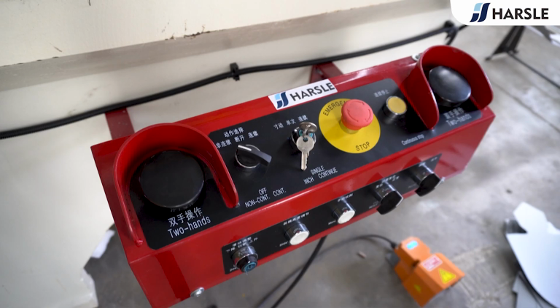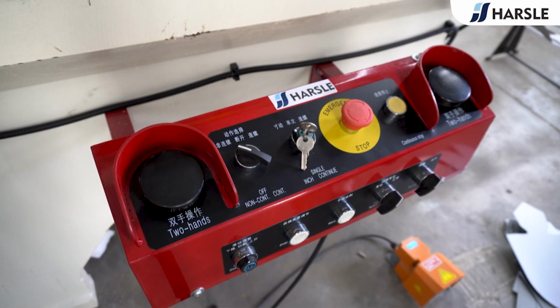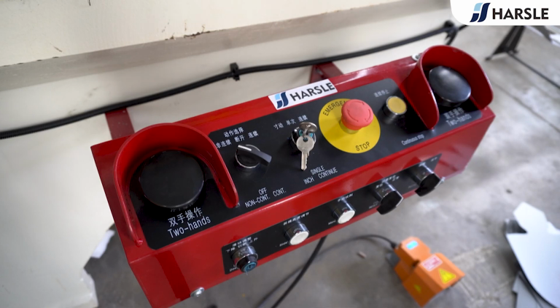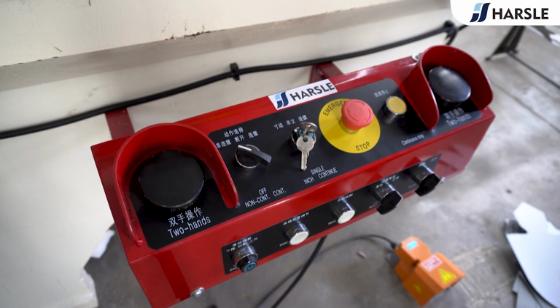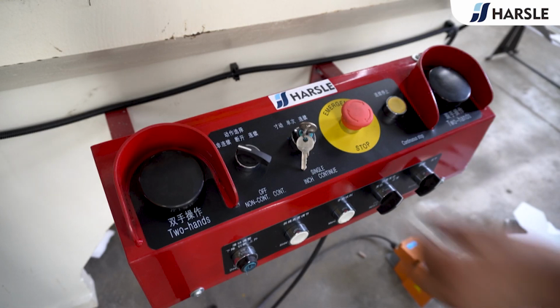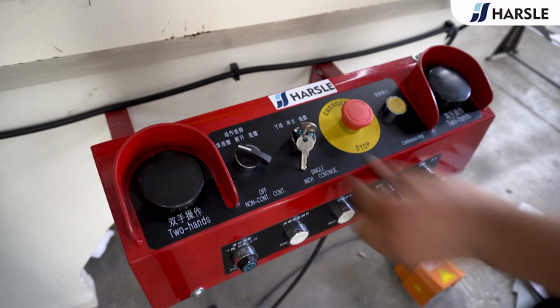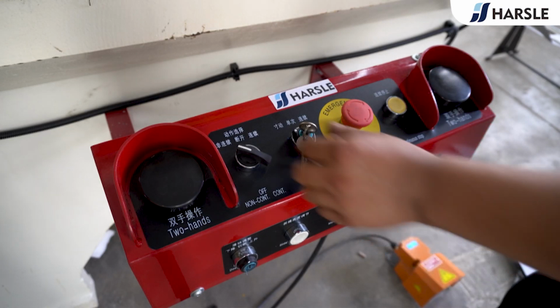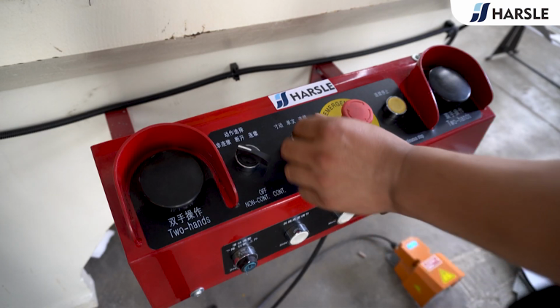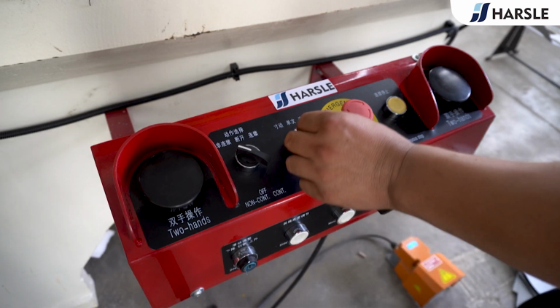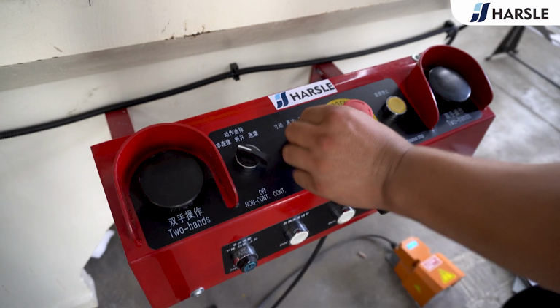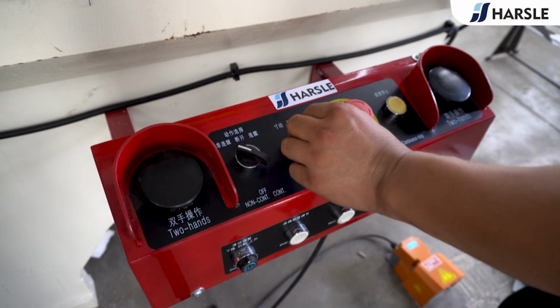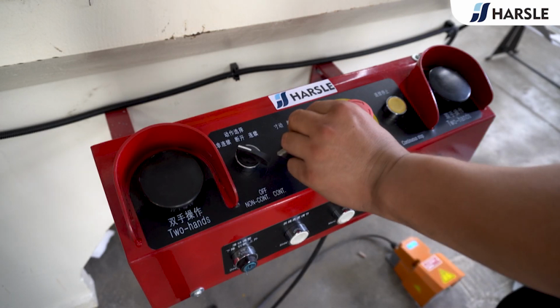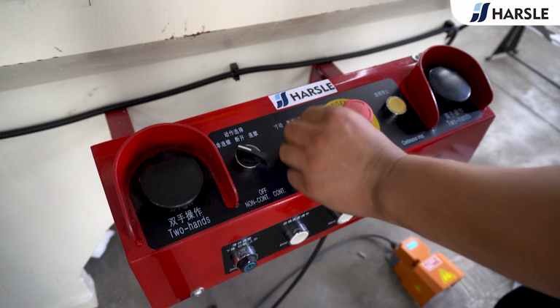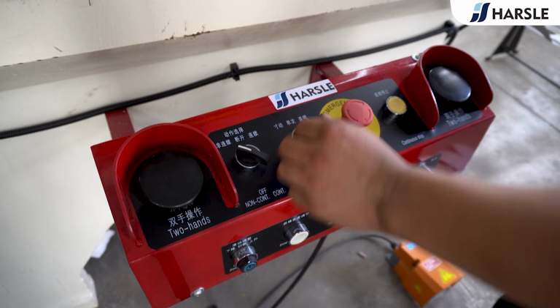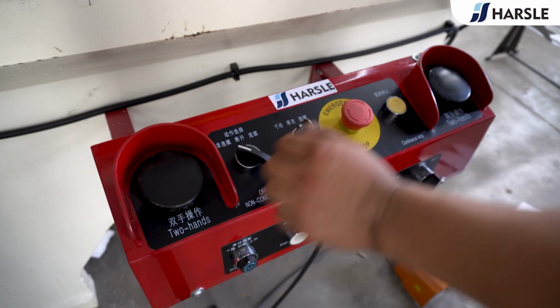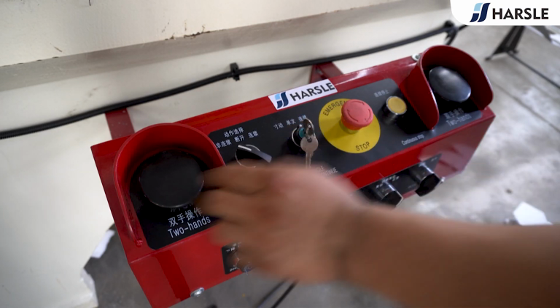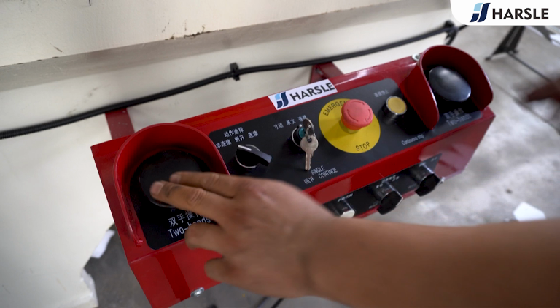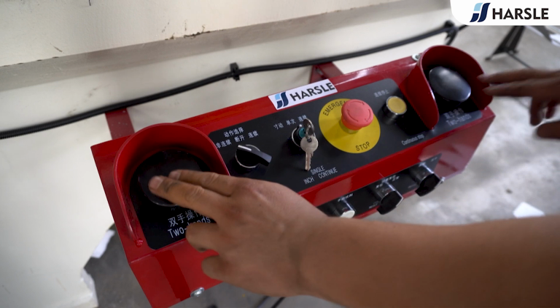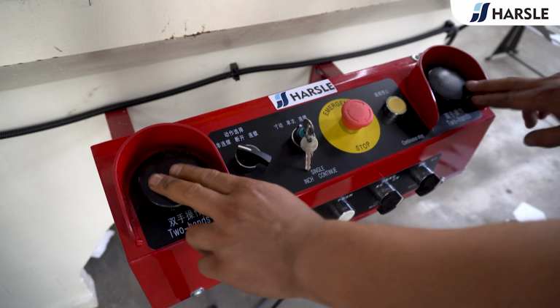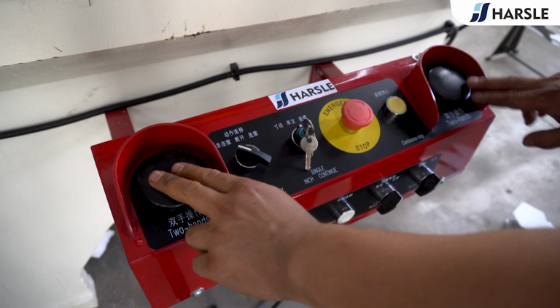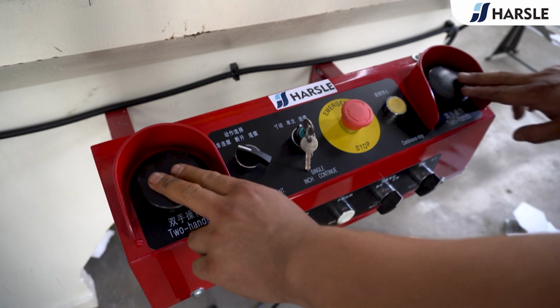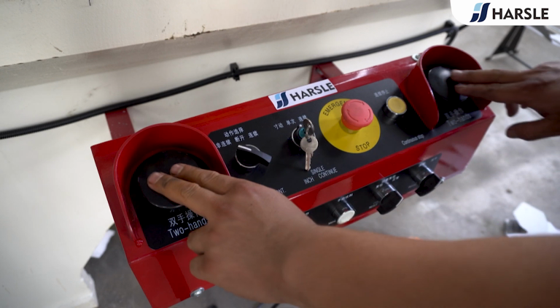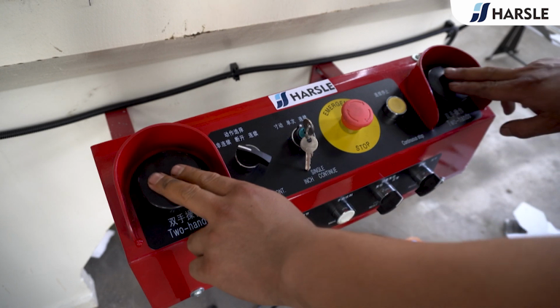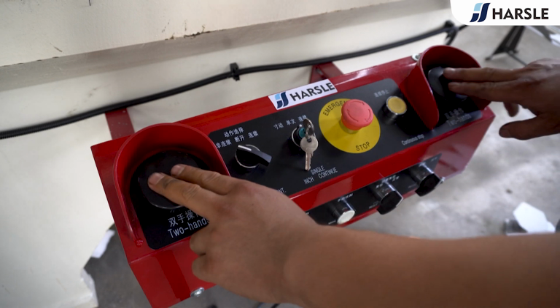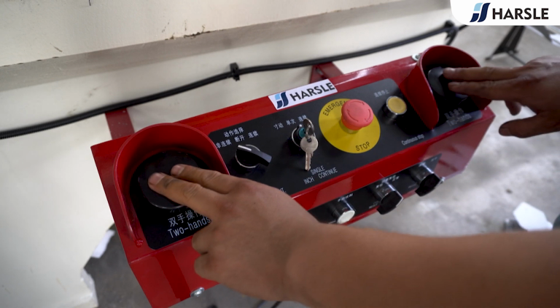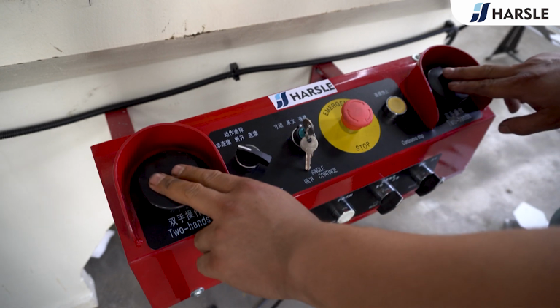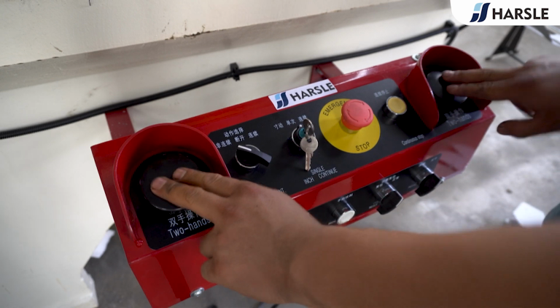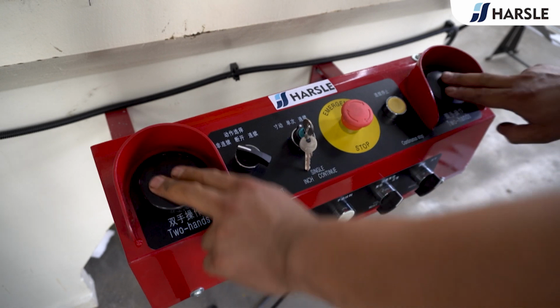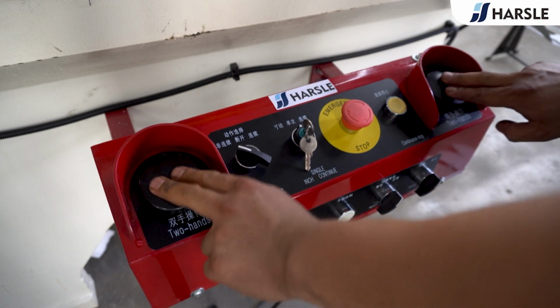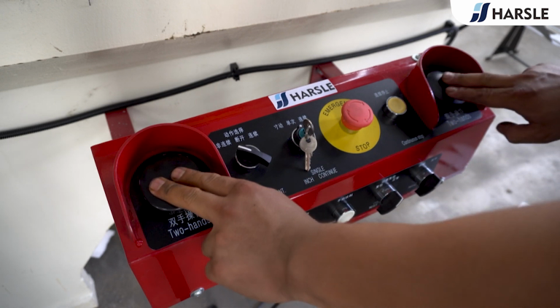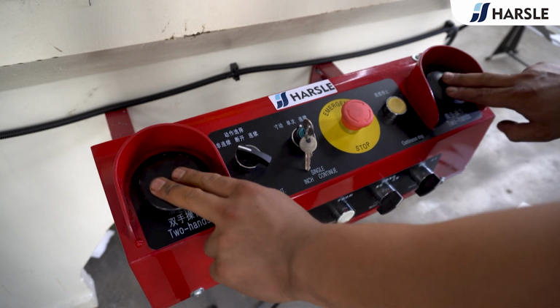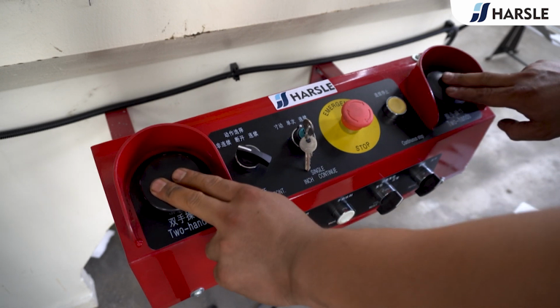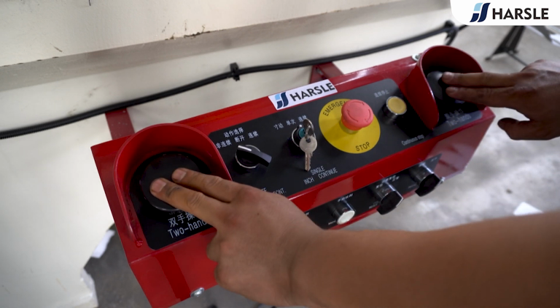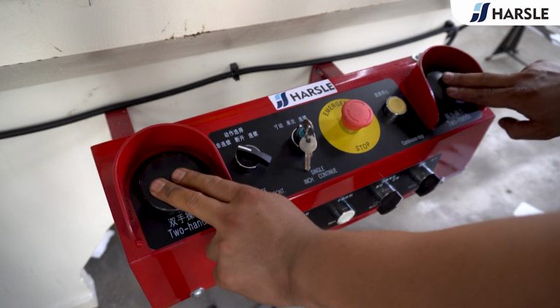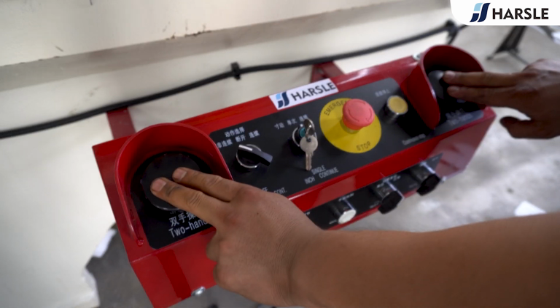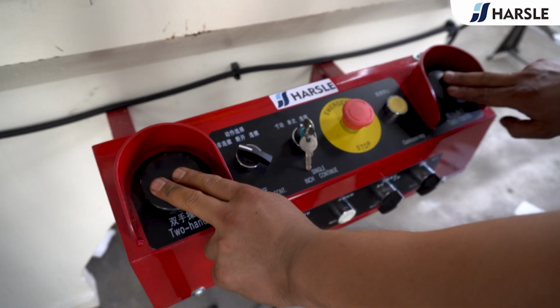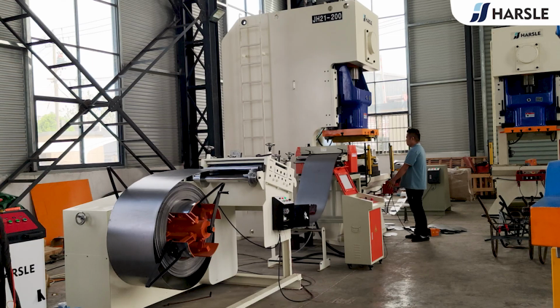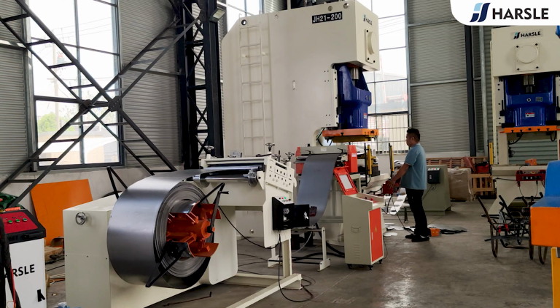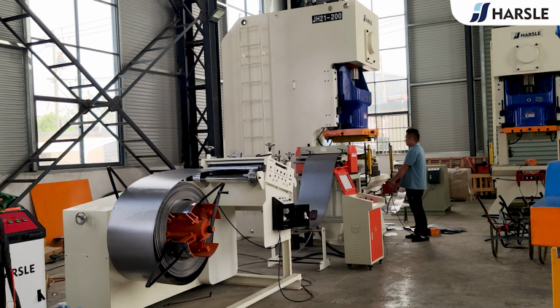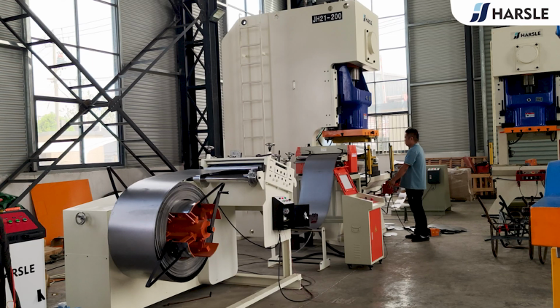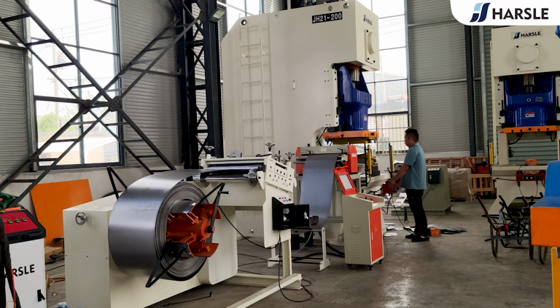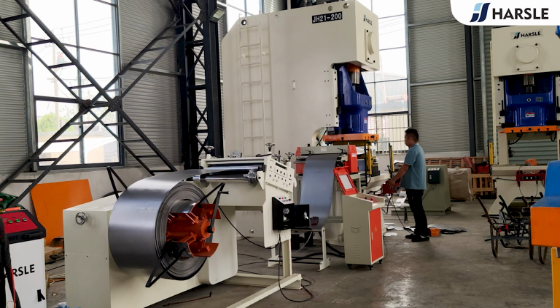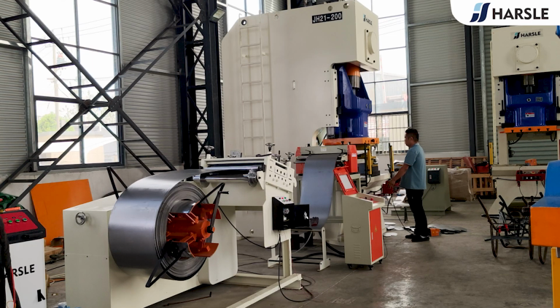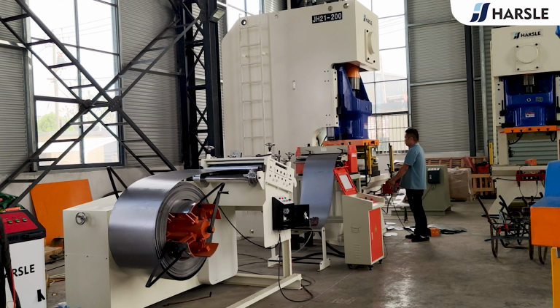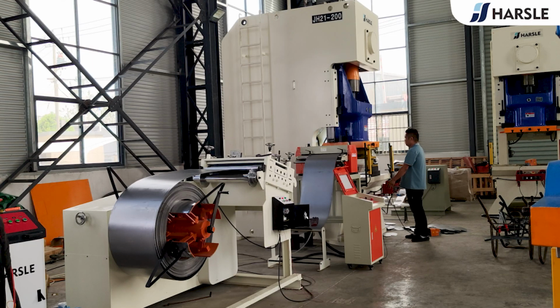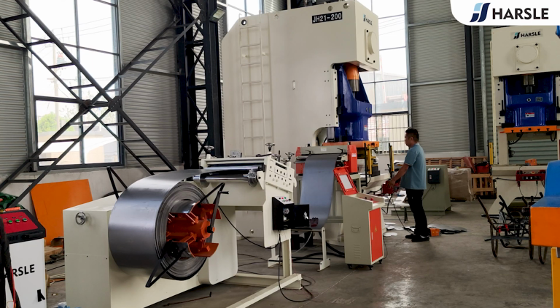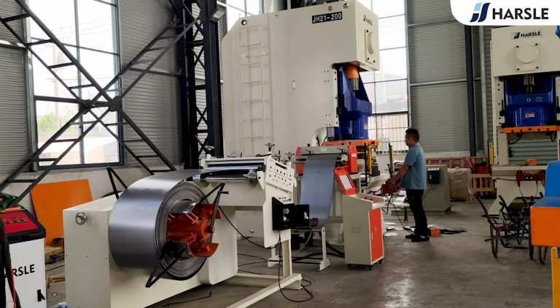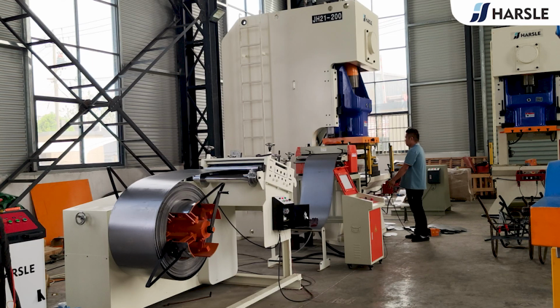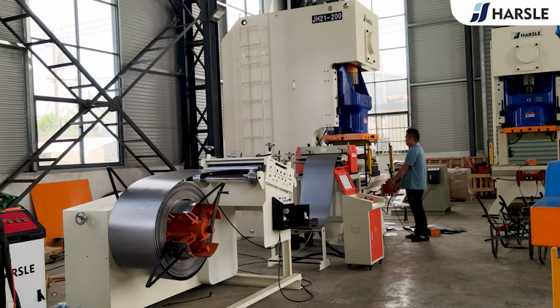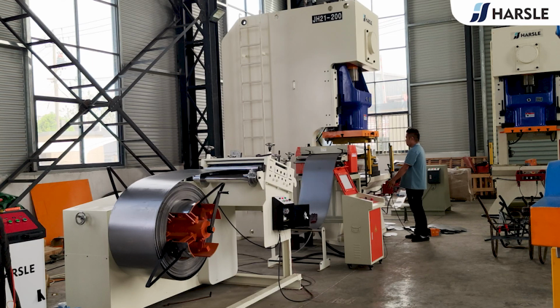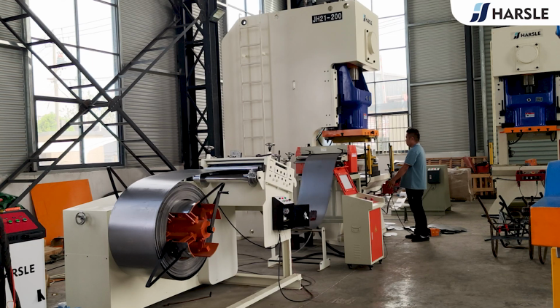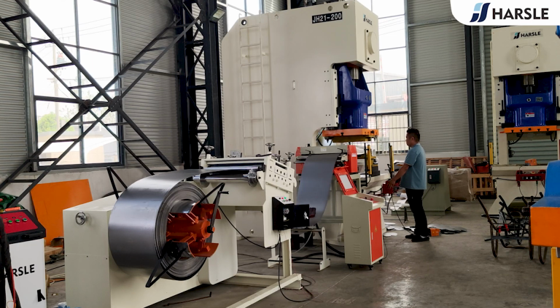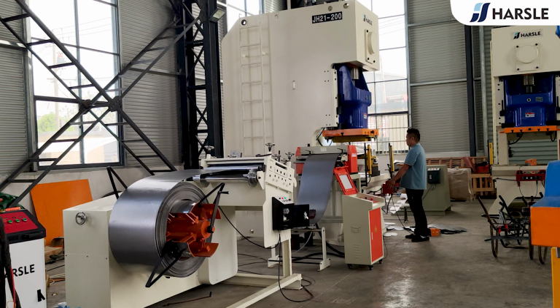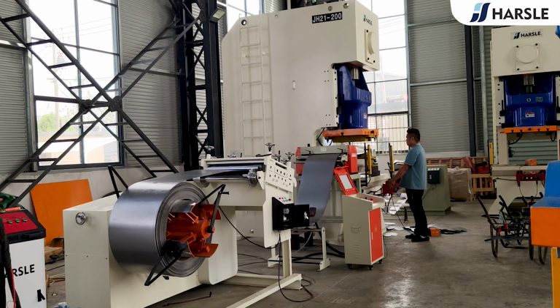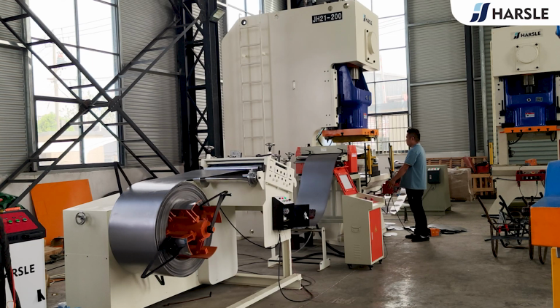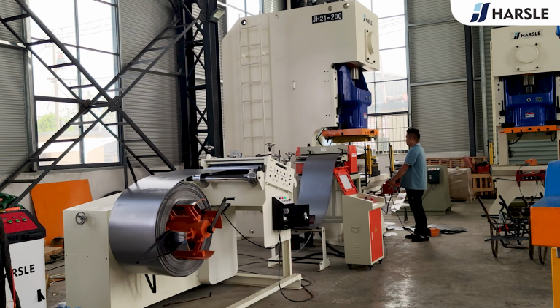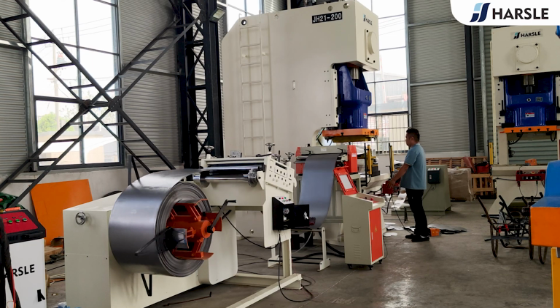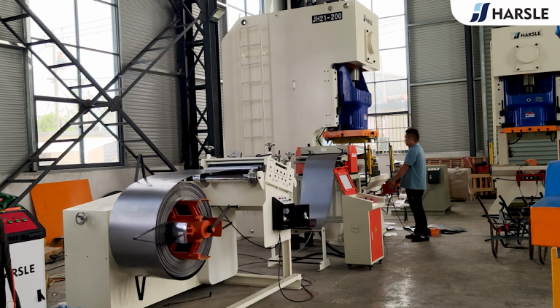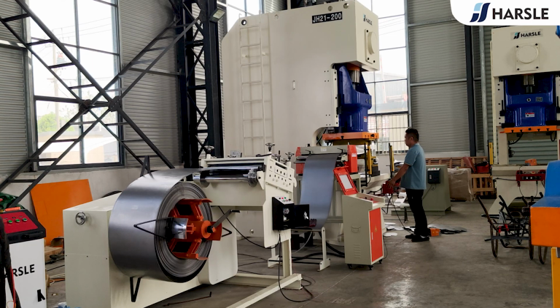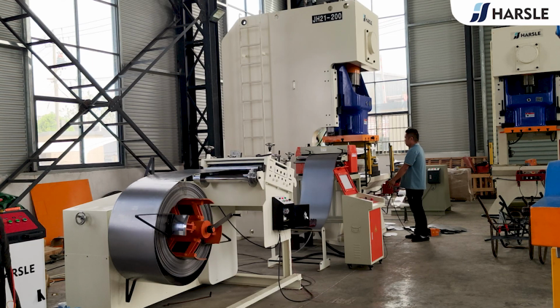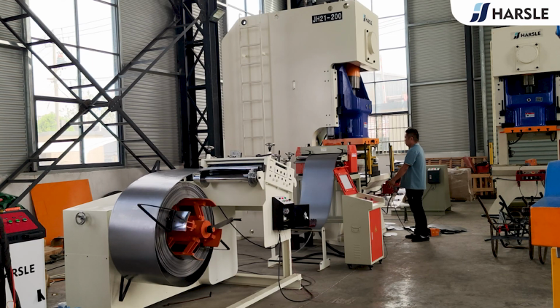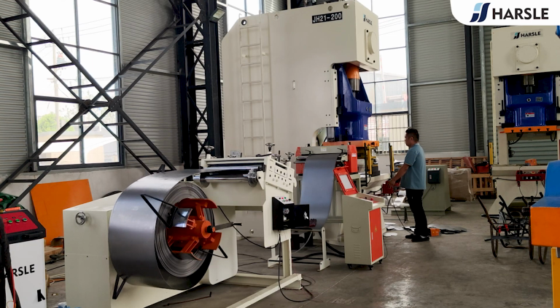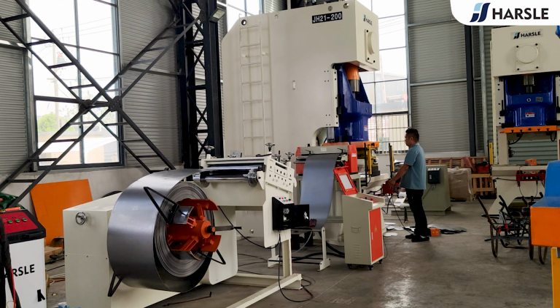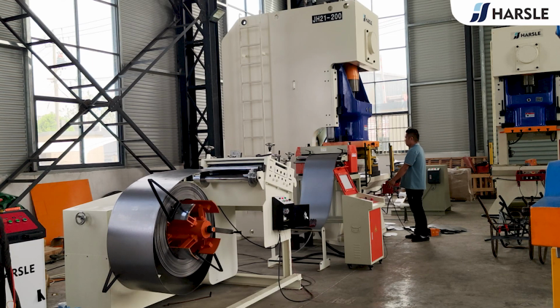Adjust to the continuous mode and press the buttons on both sides. The line starts punching.